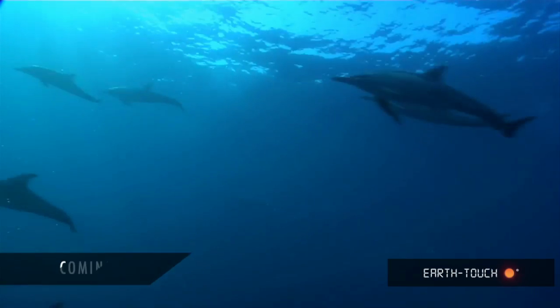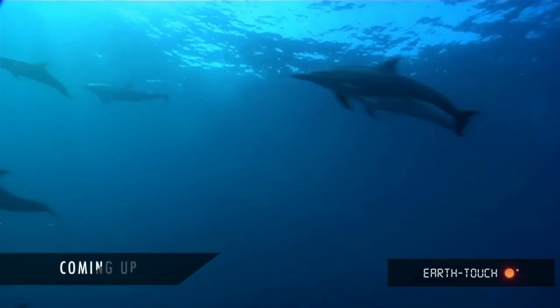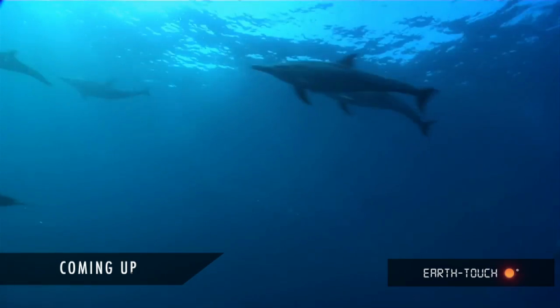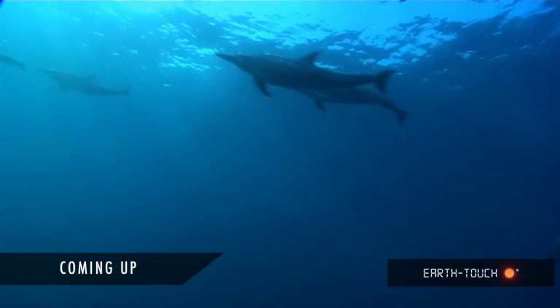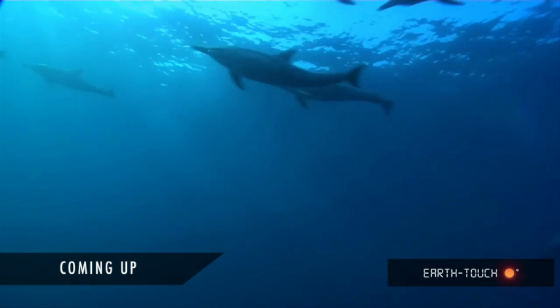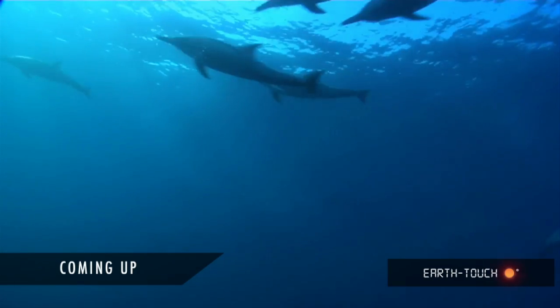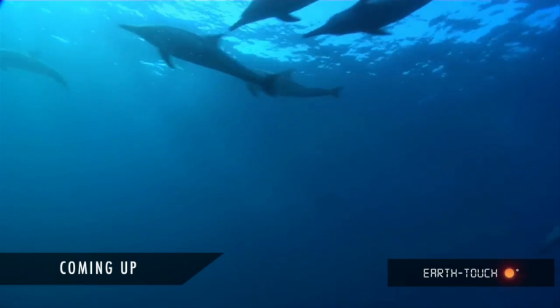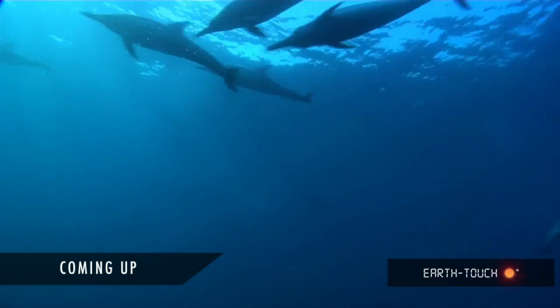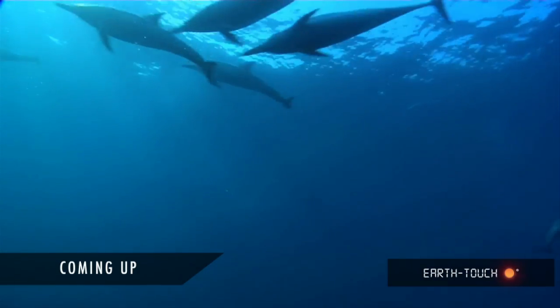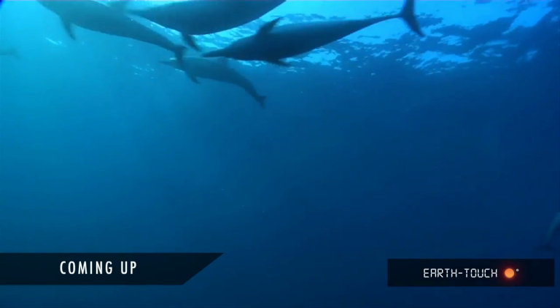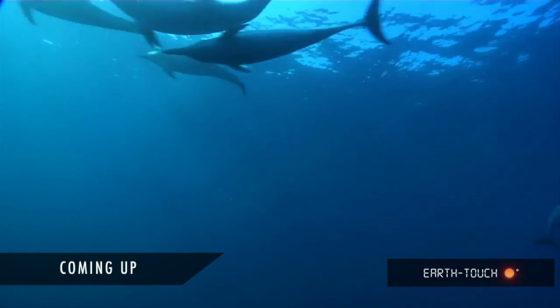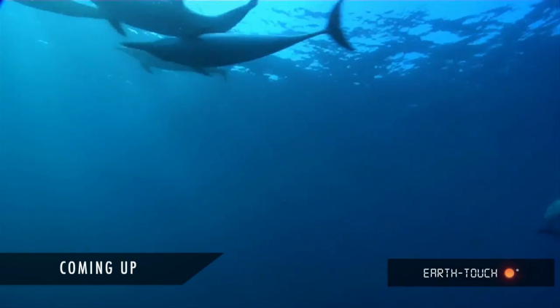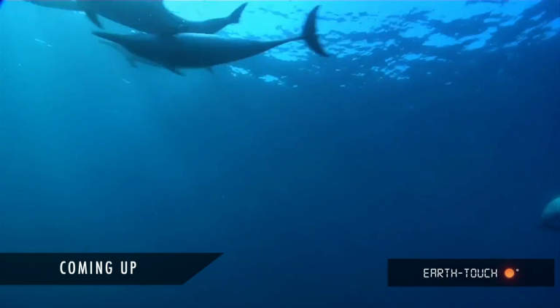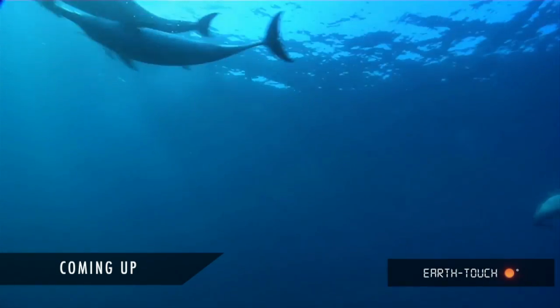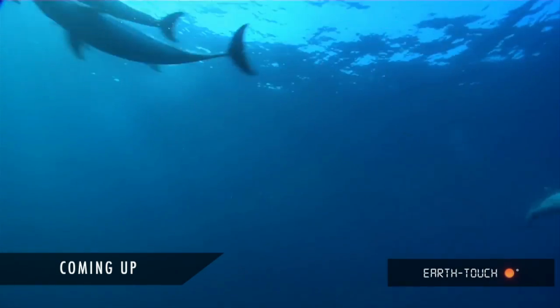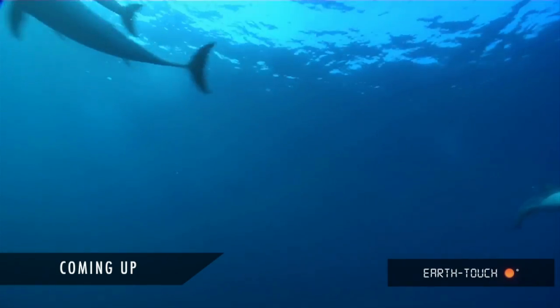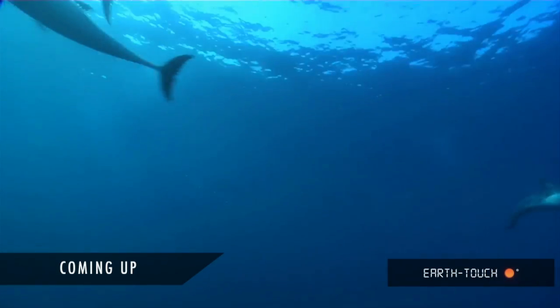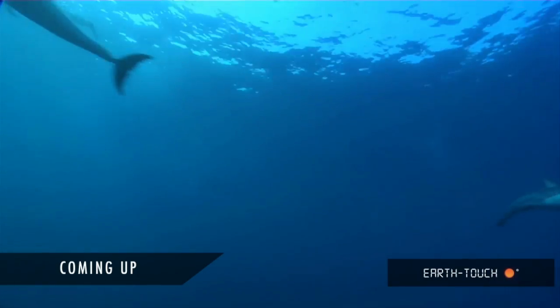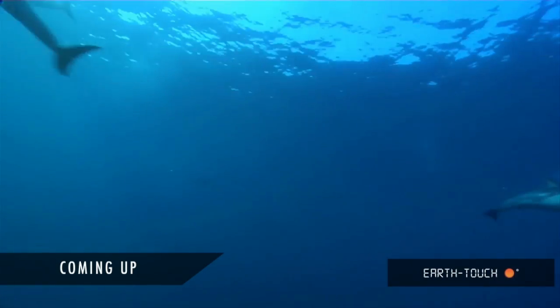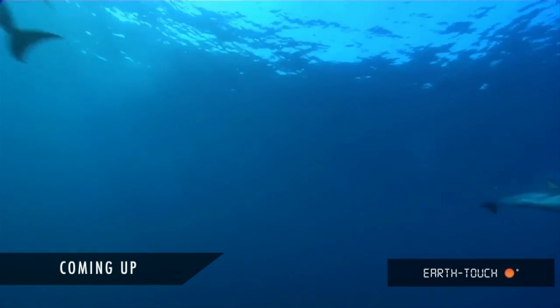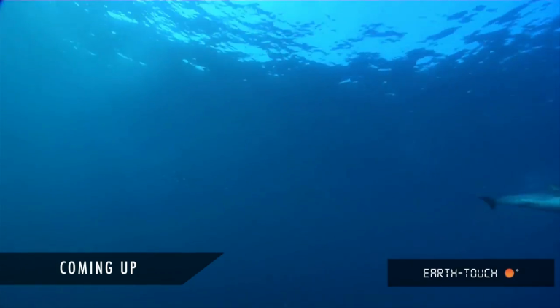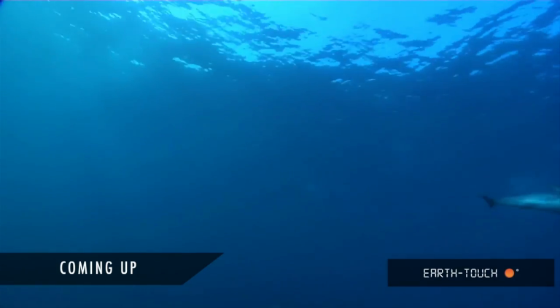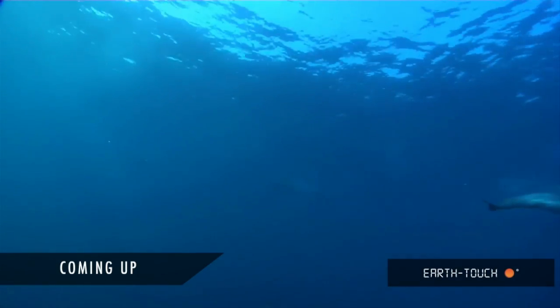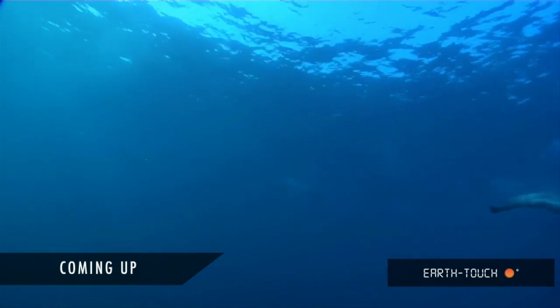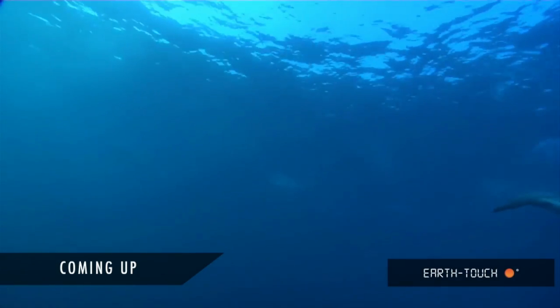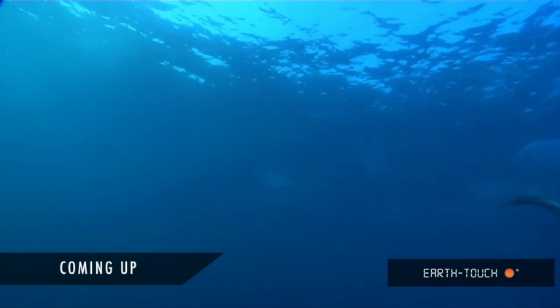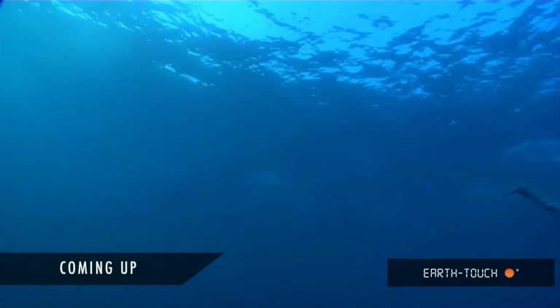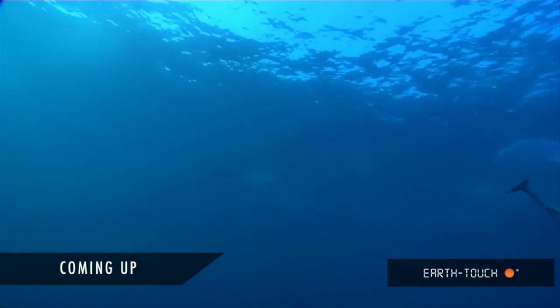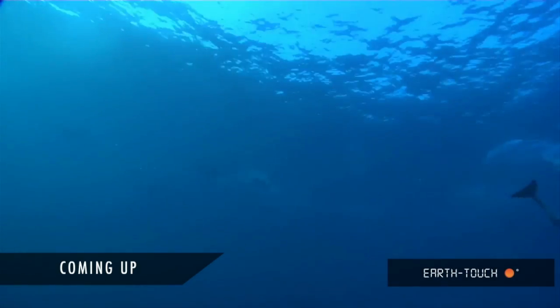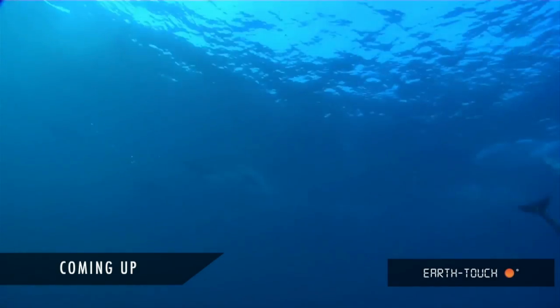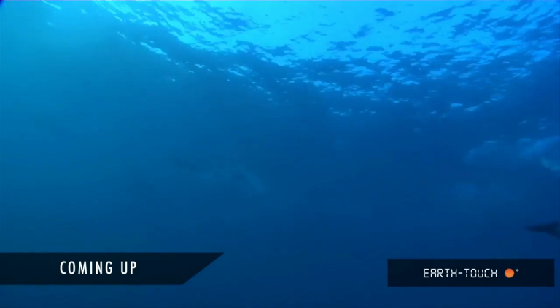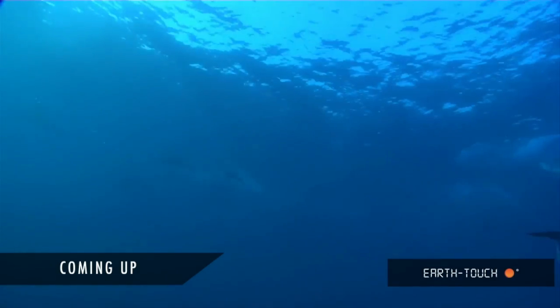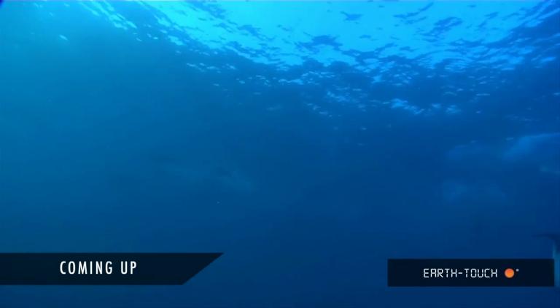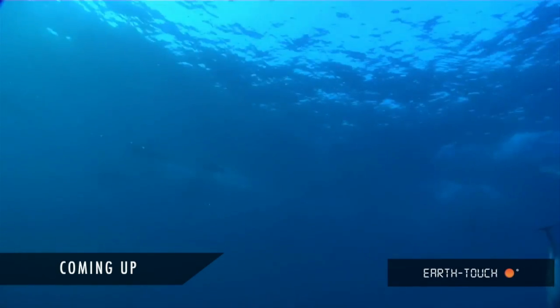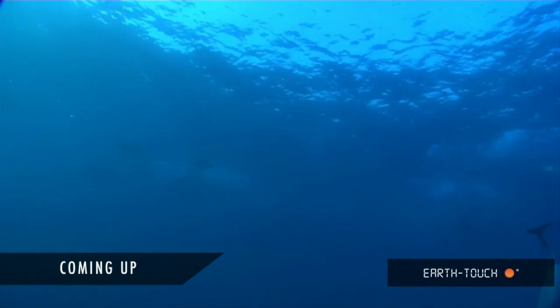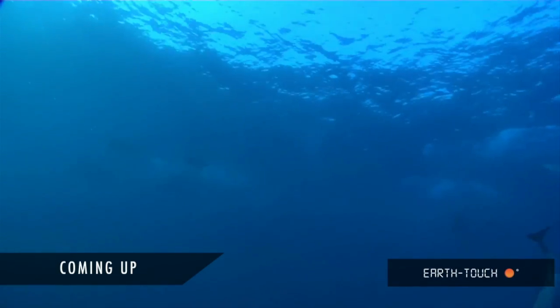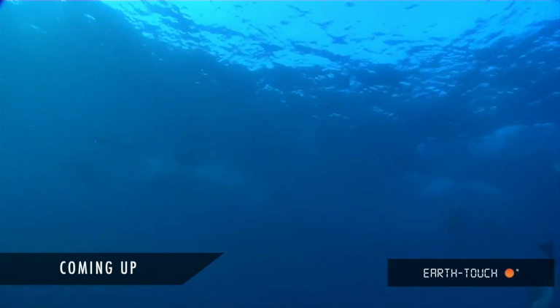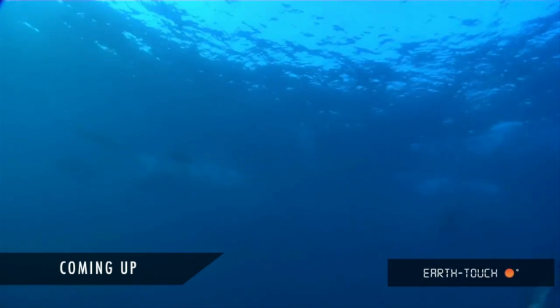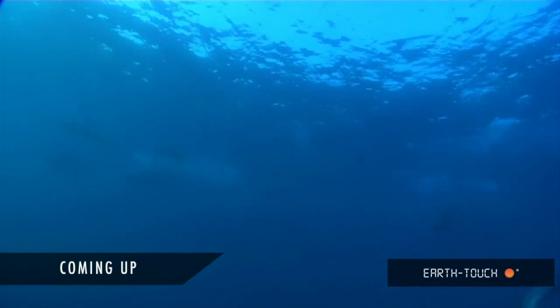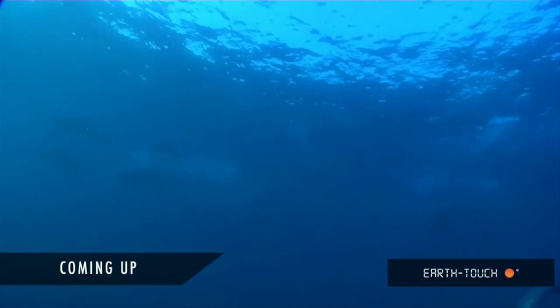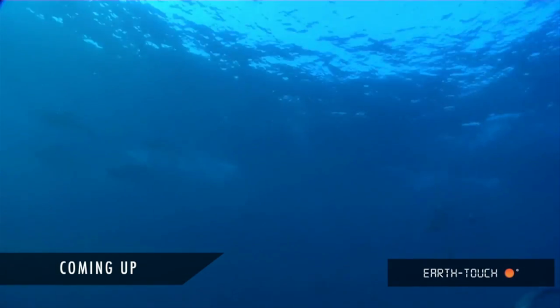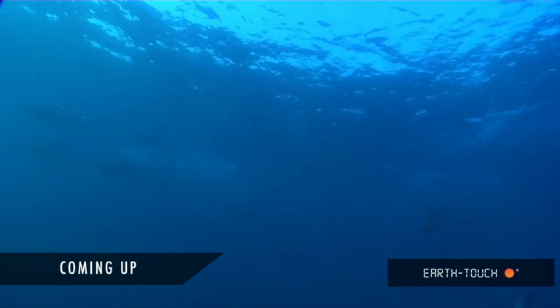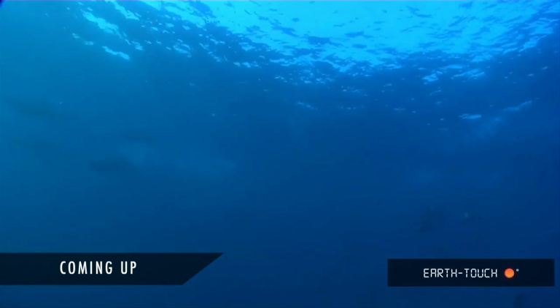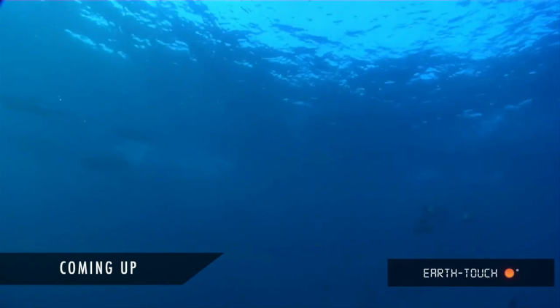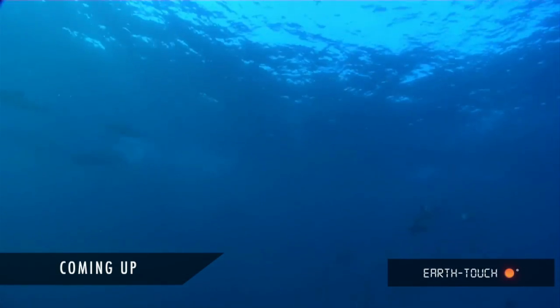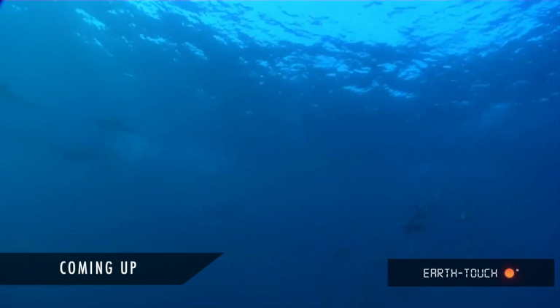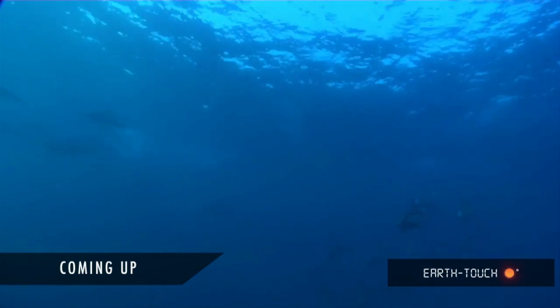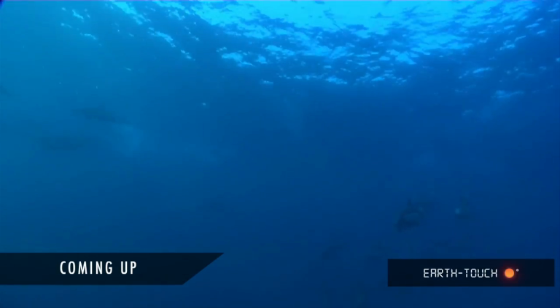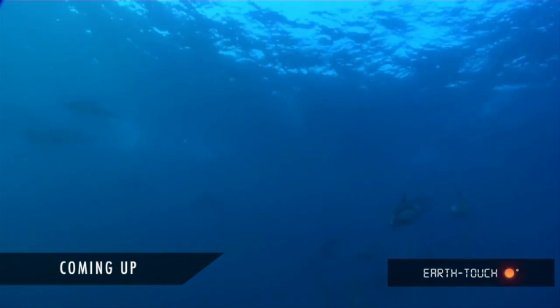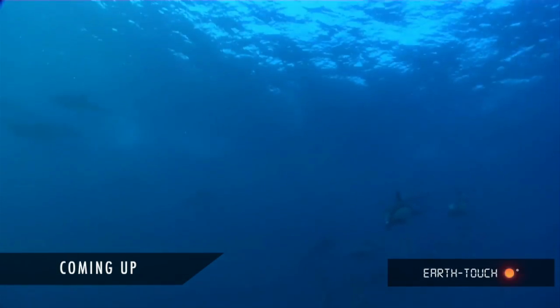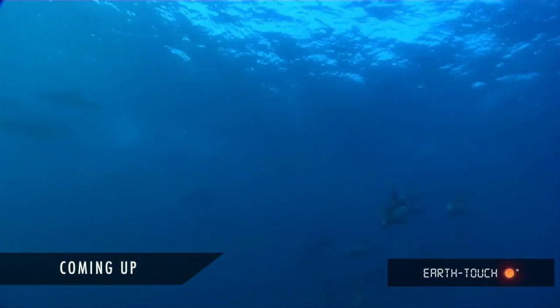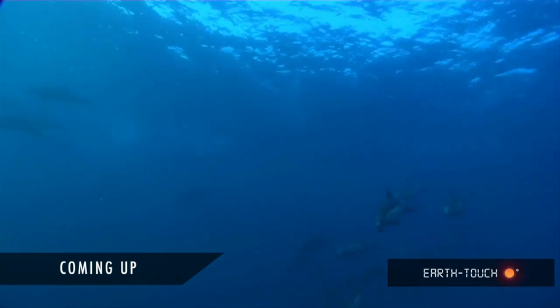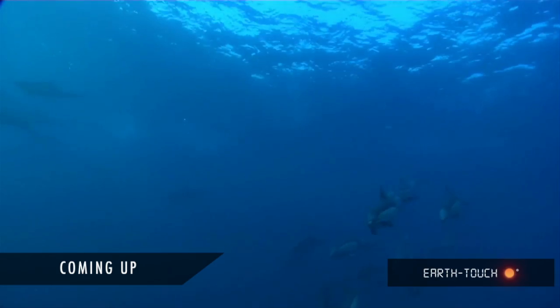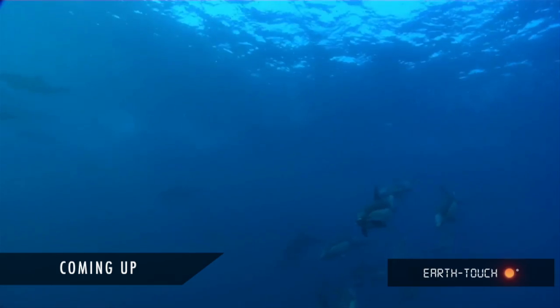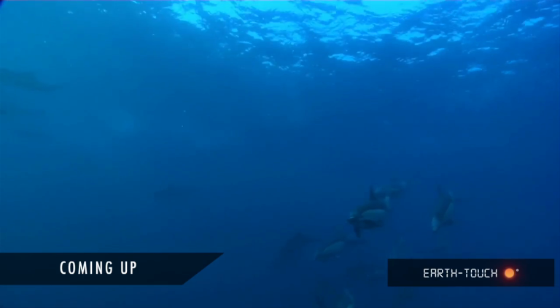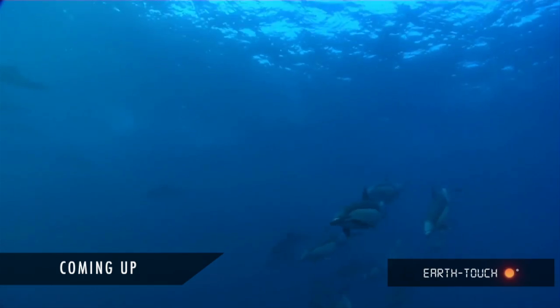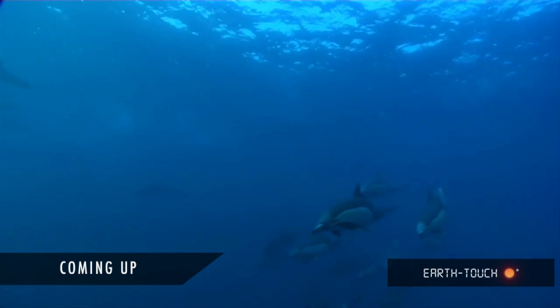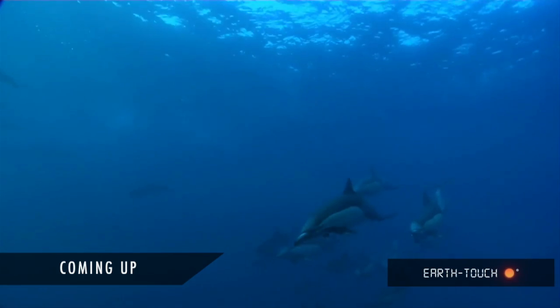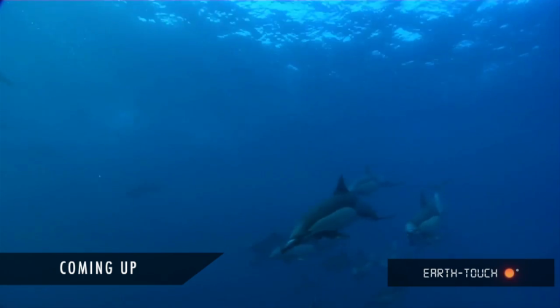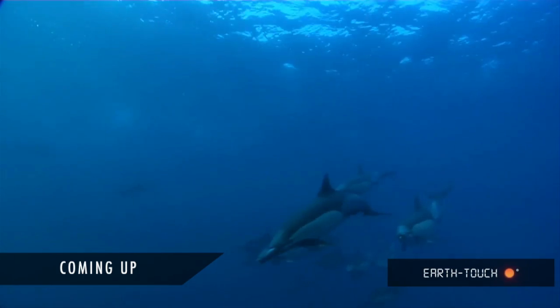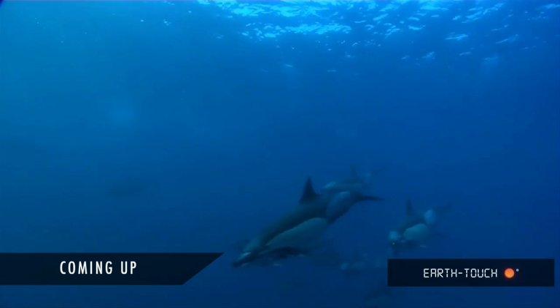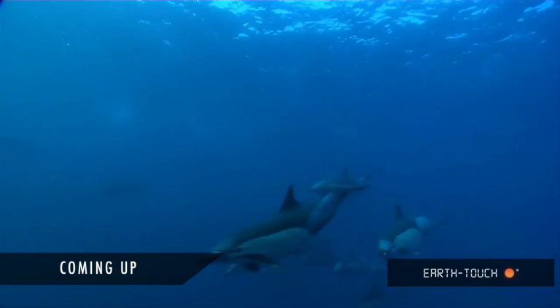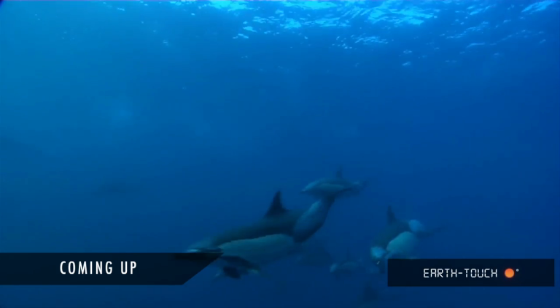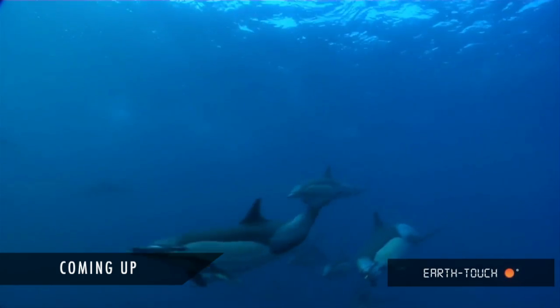Coming up, join the melee and get a taster of what's to come when the Sardine Run hits the South African coastline this month.